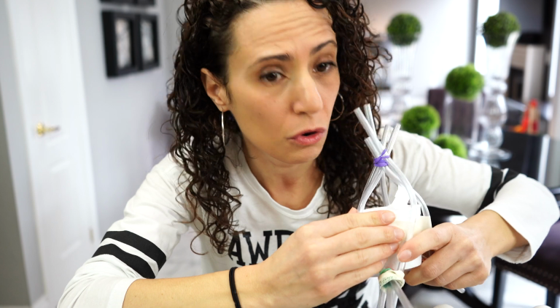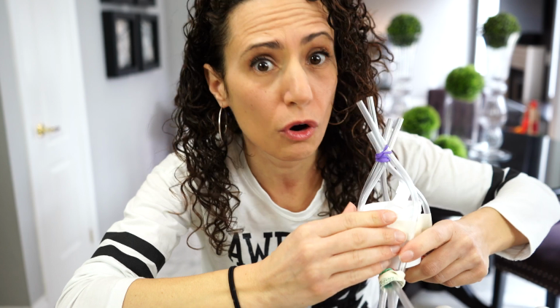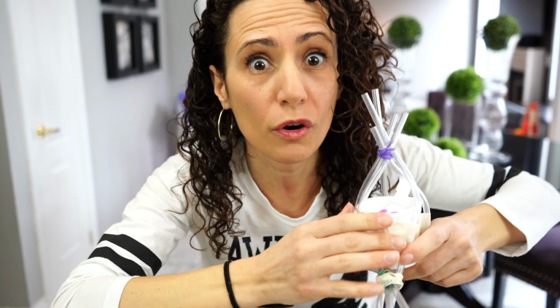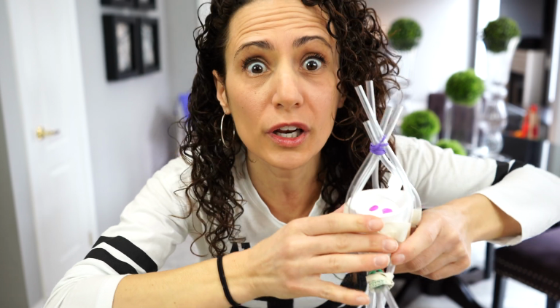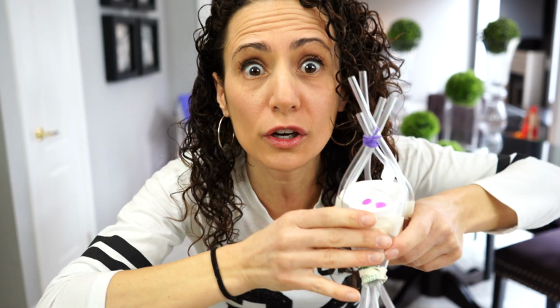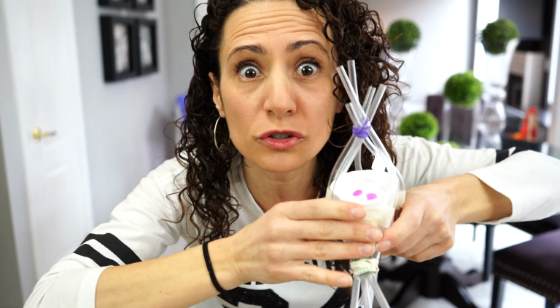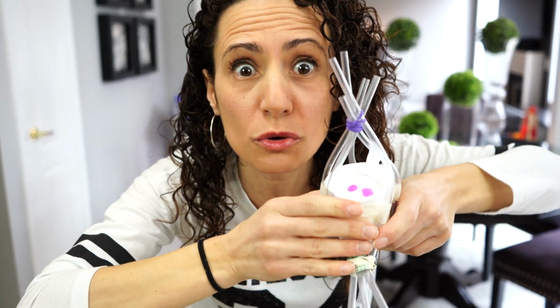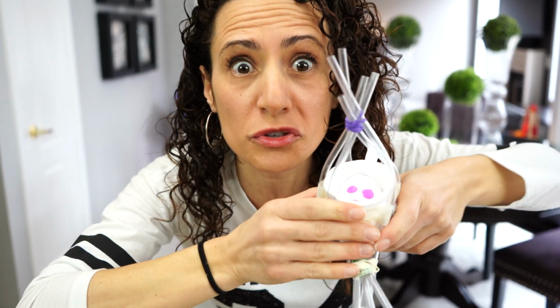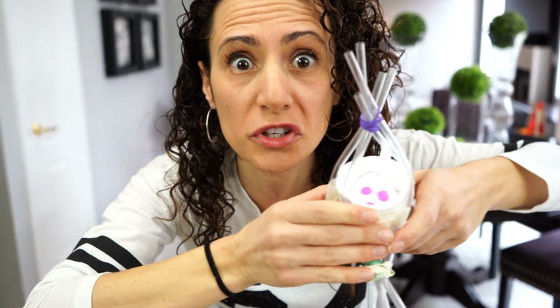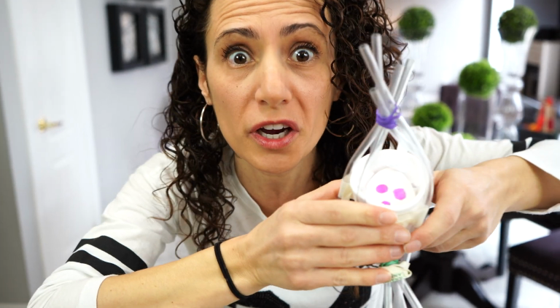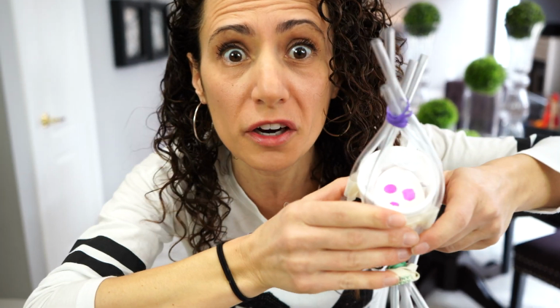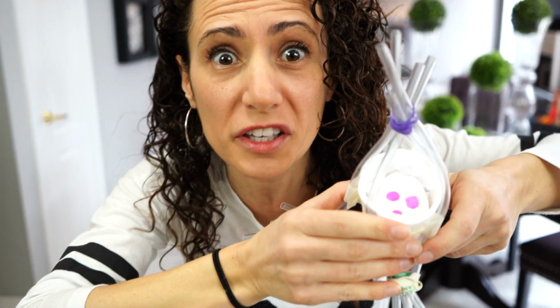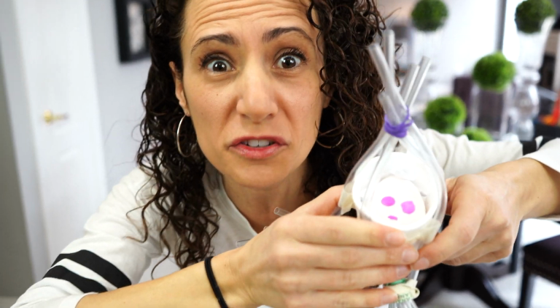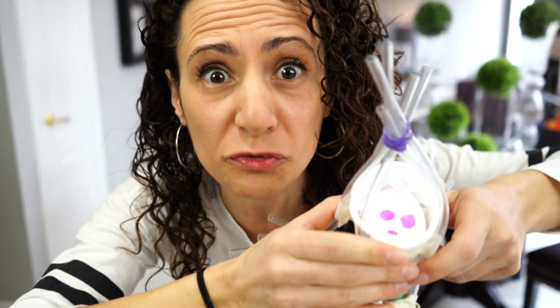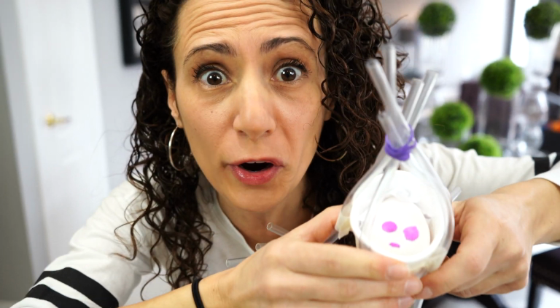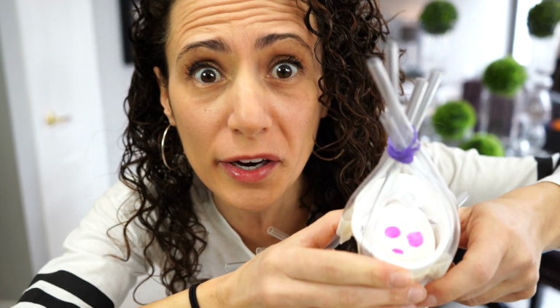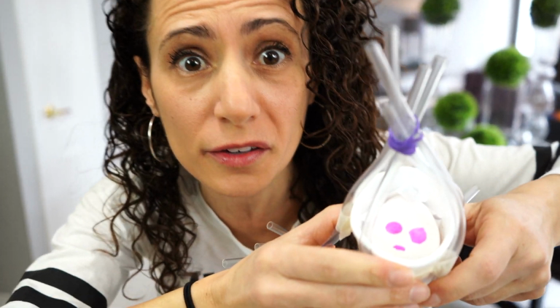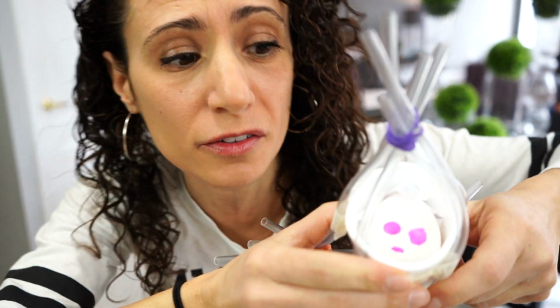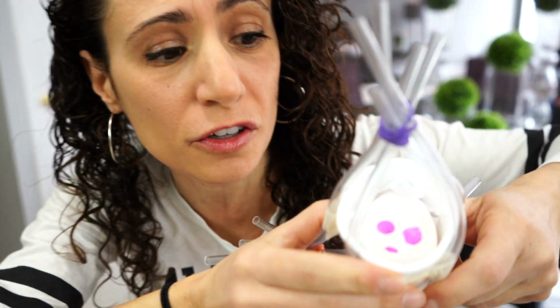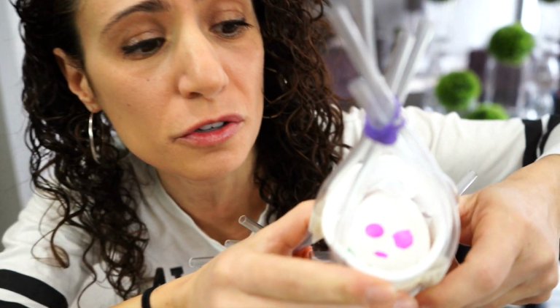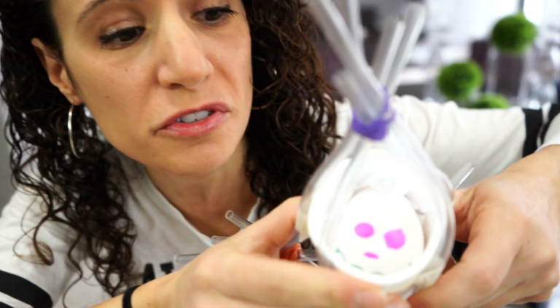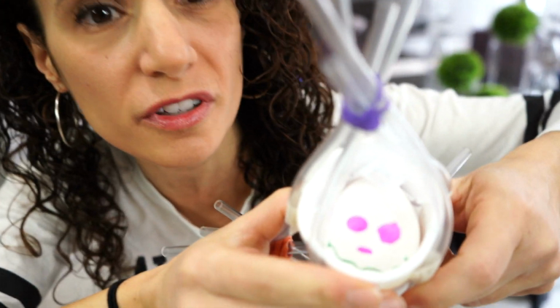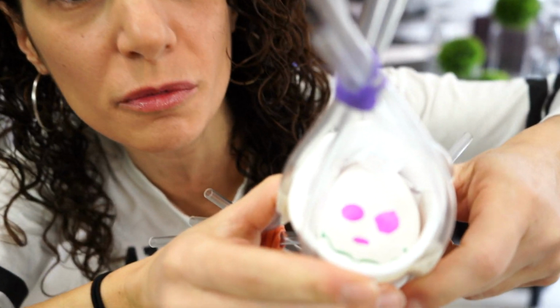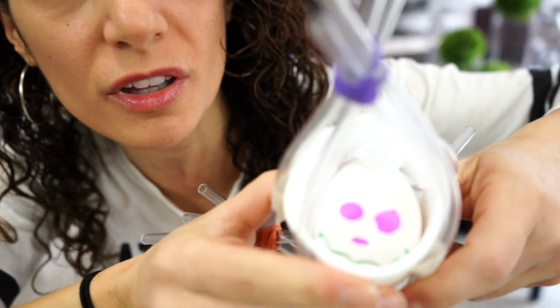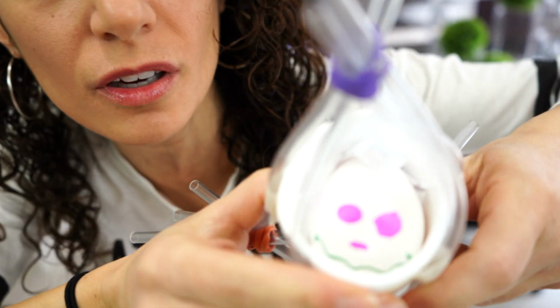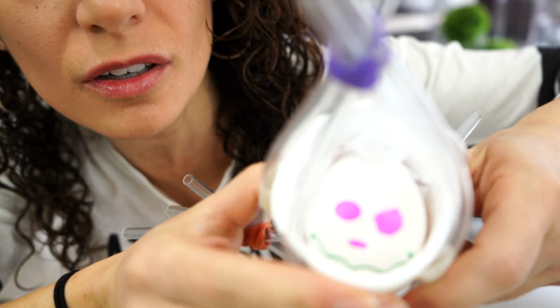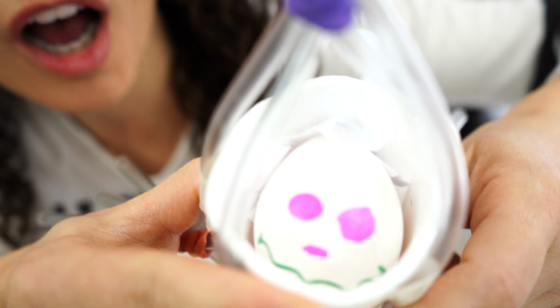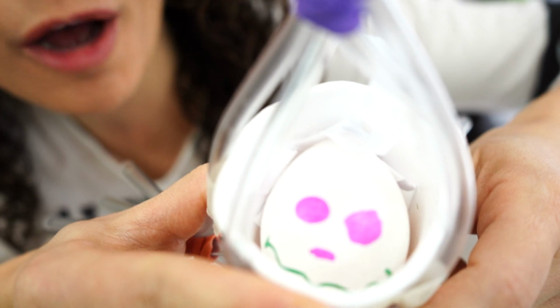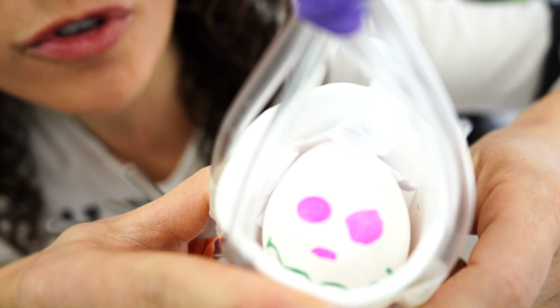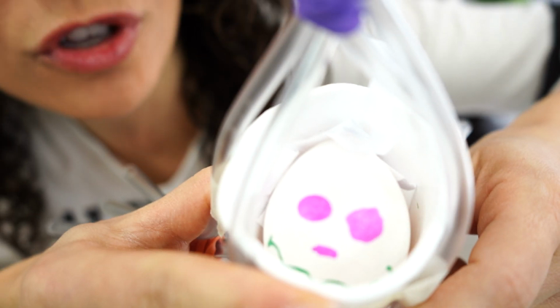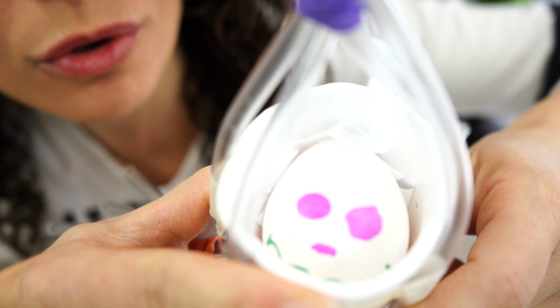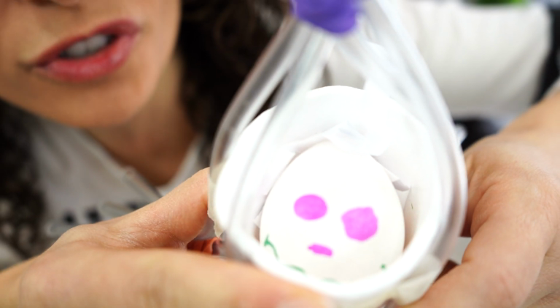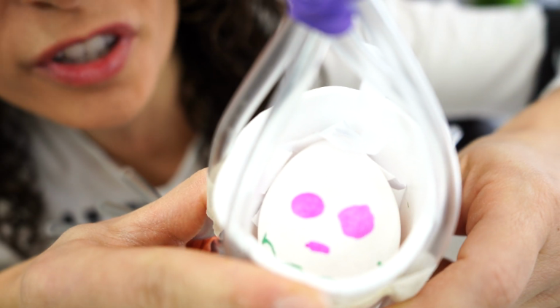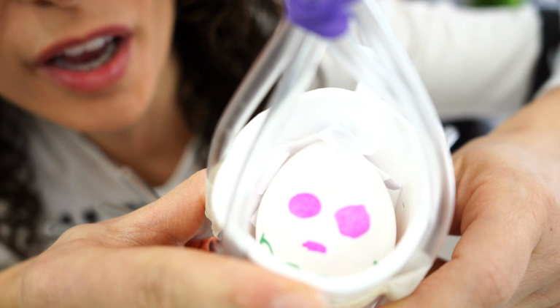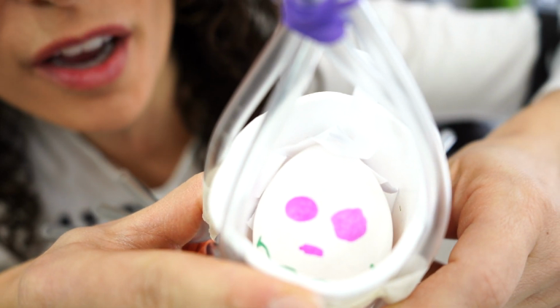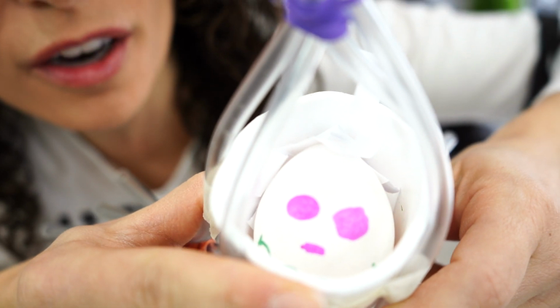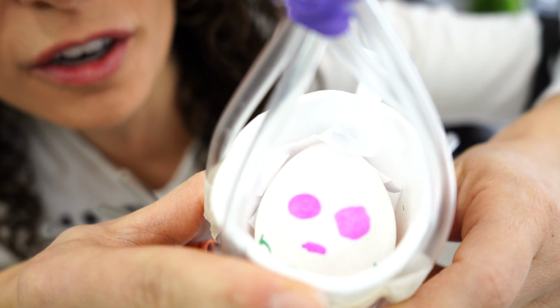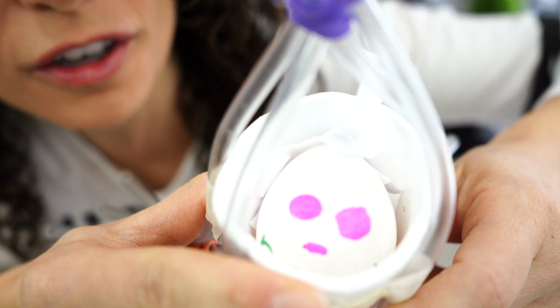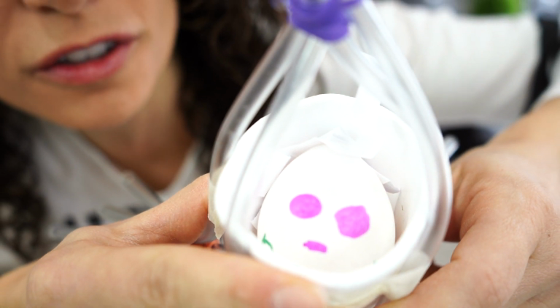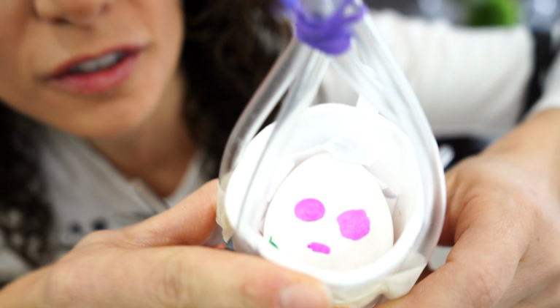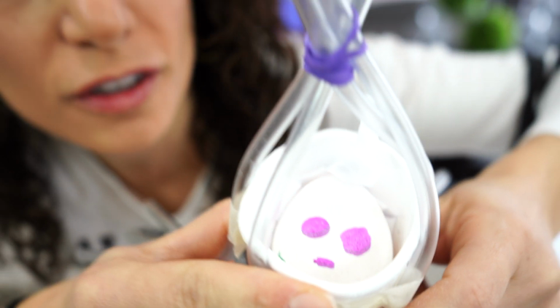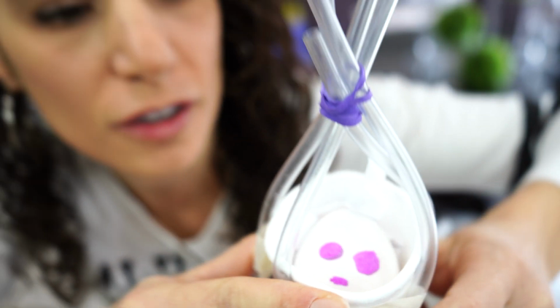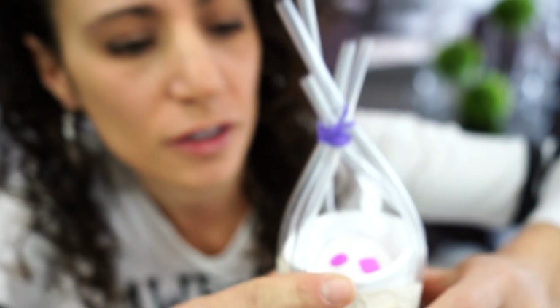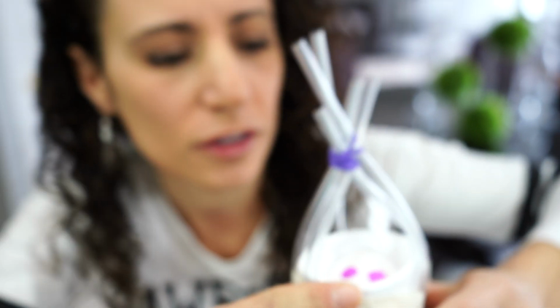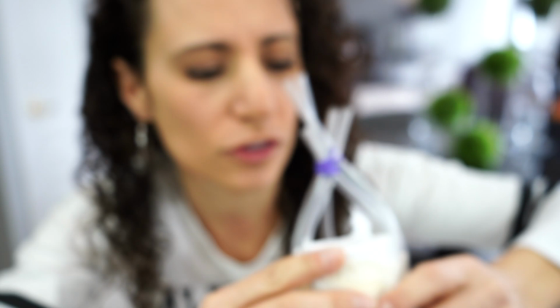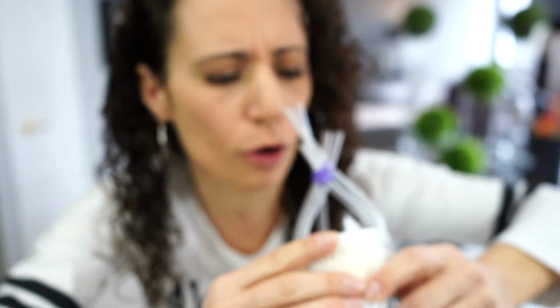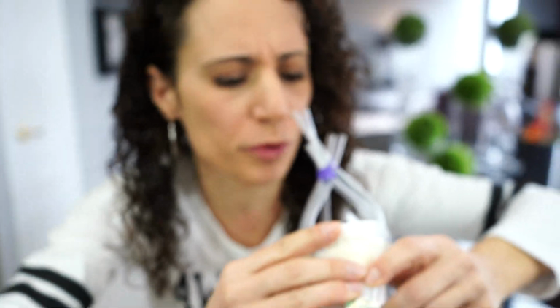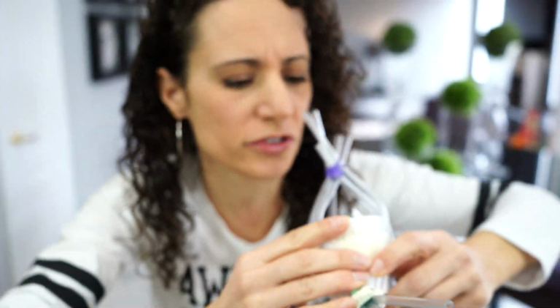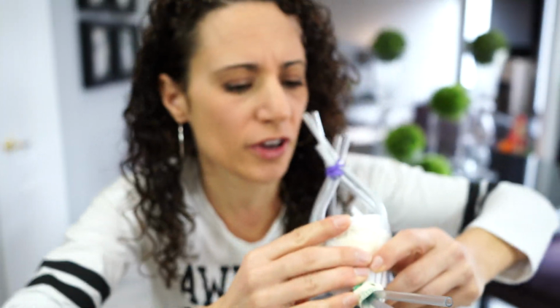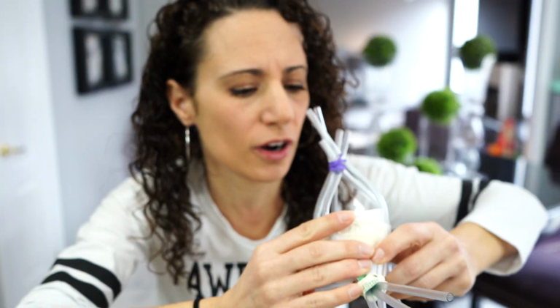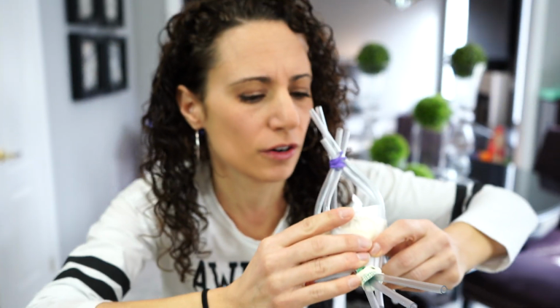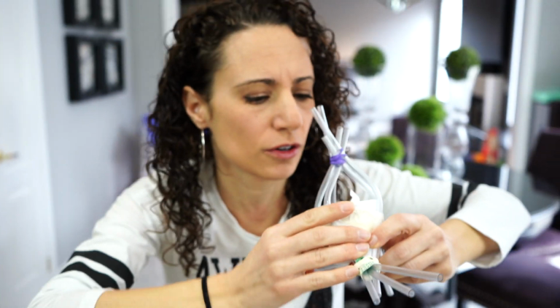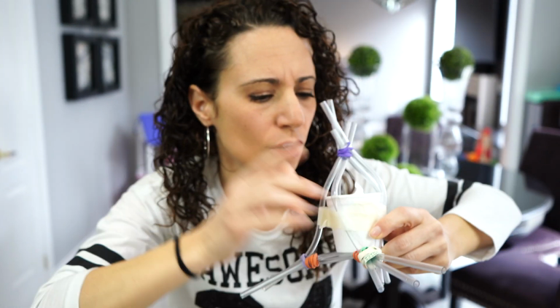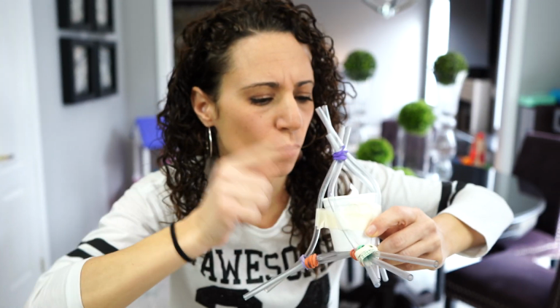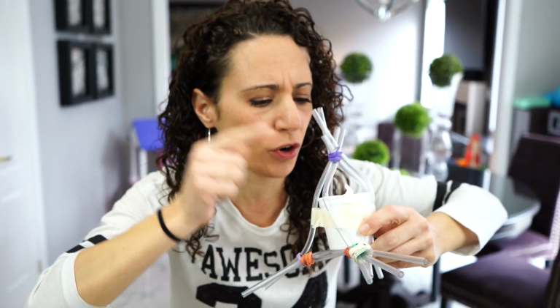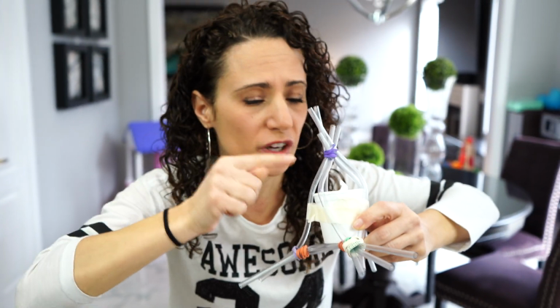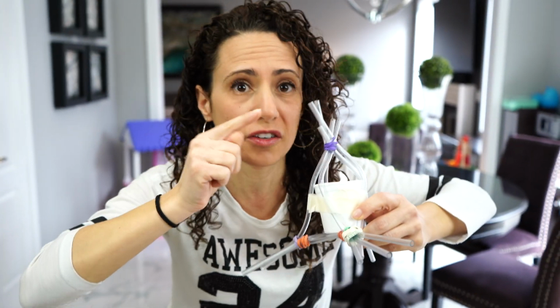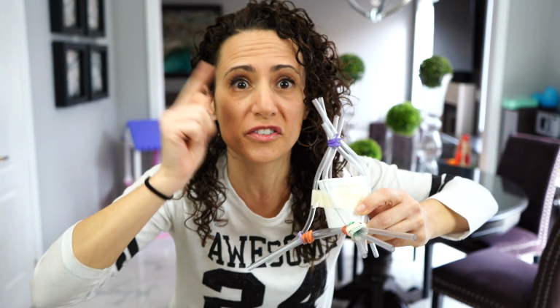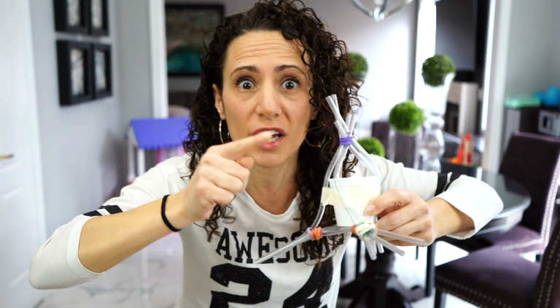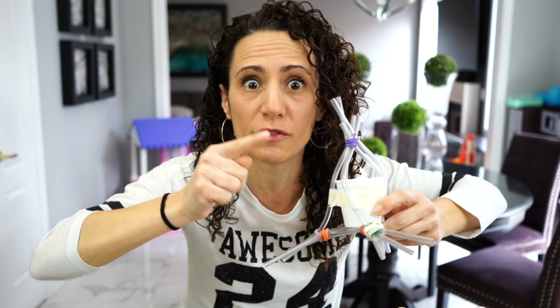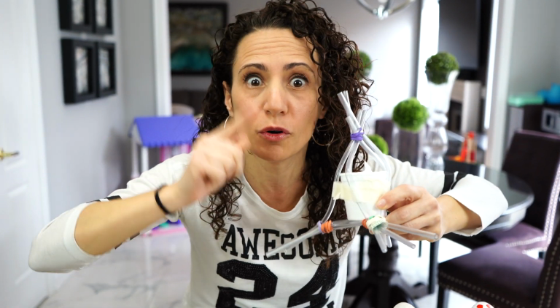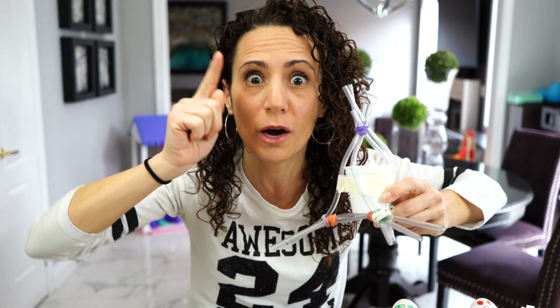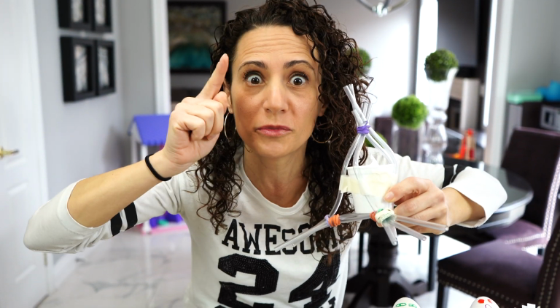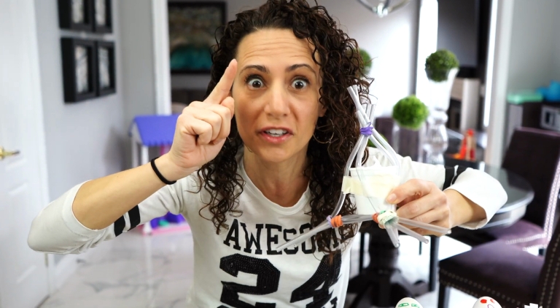He looks so scared. He's frightened. Can you see him in there? Don't be scared. We're gonna save you, Humpty.